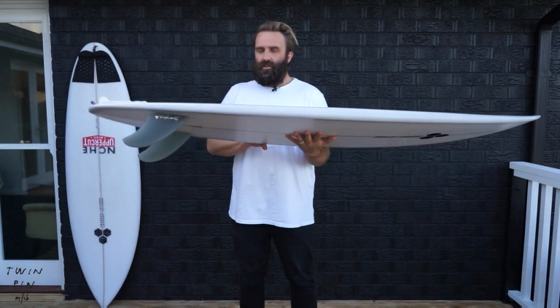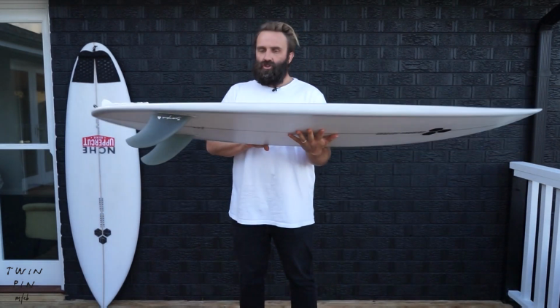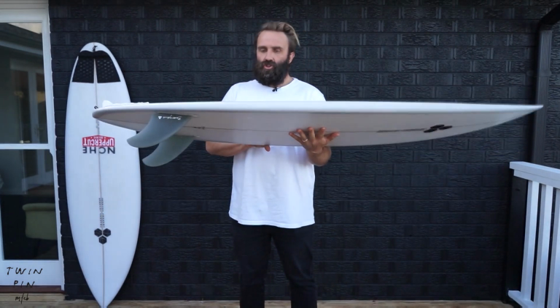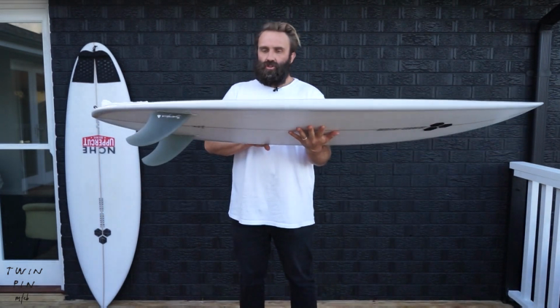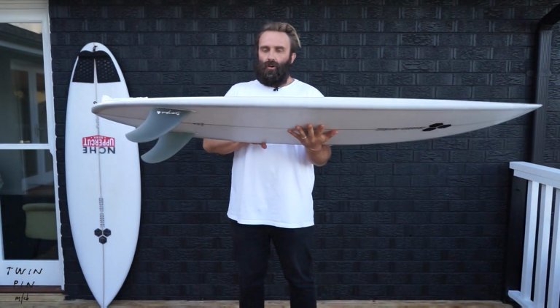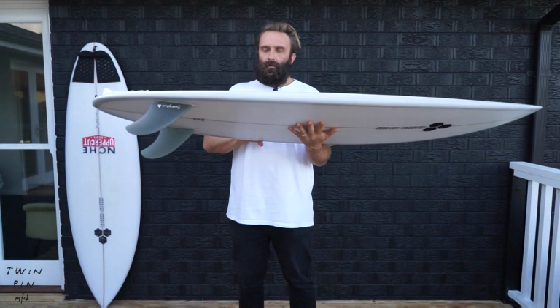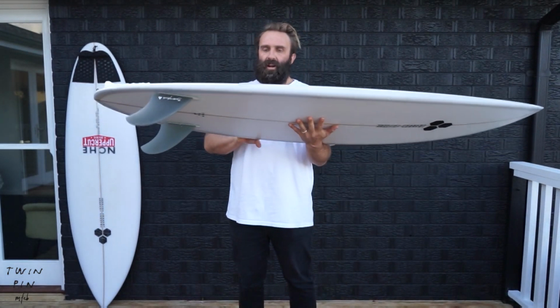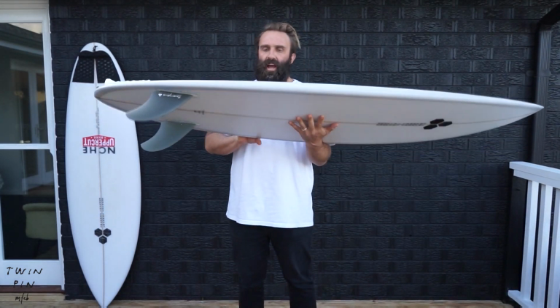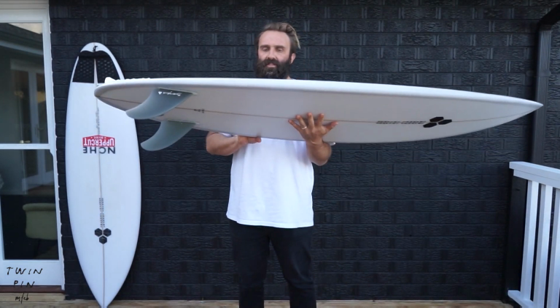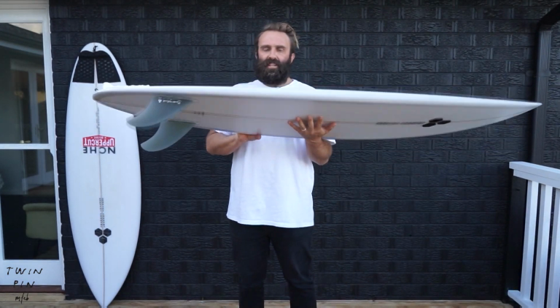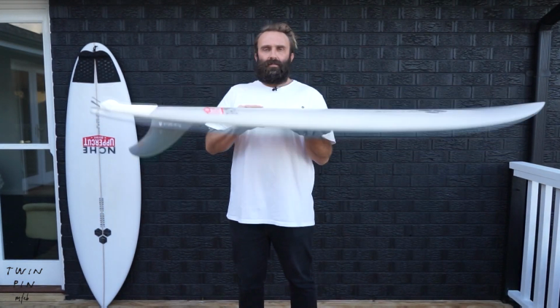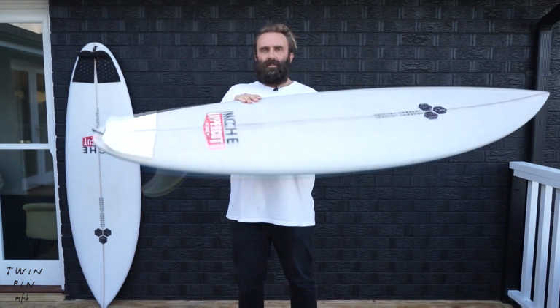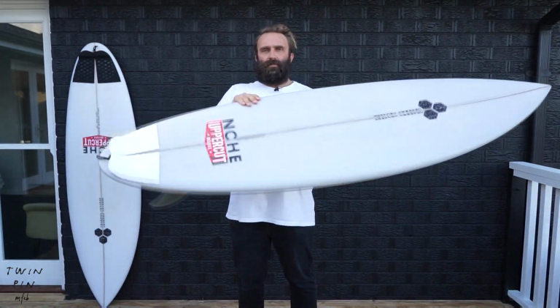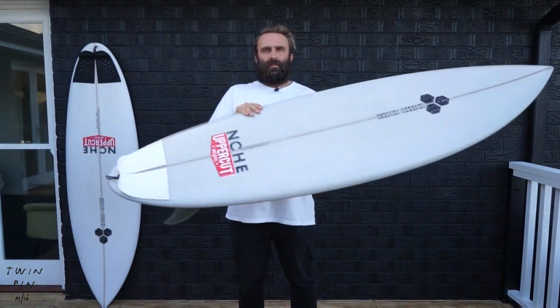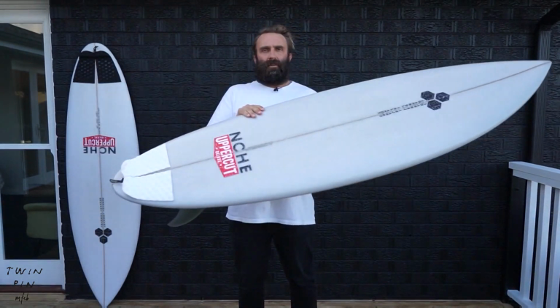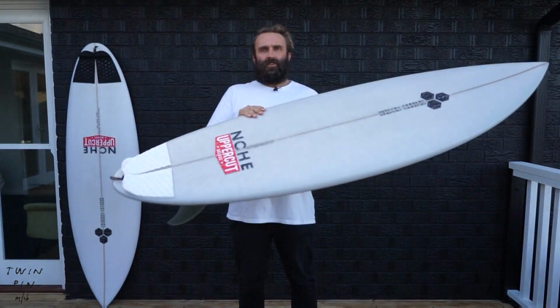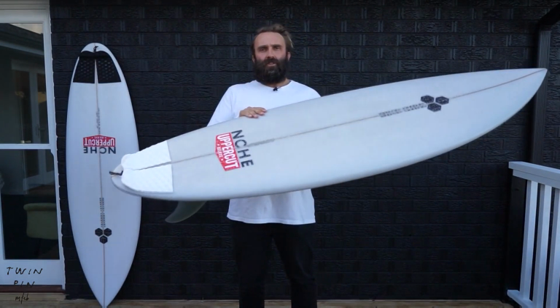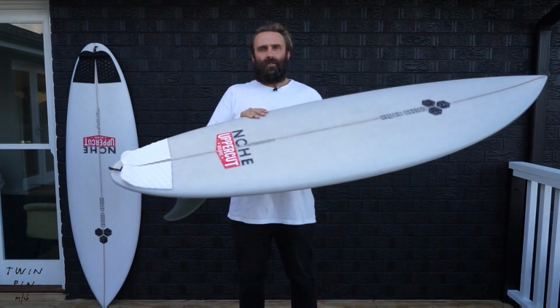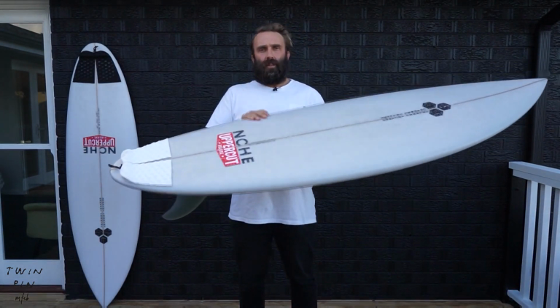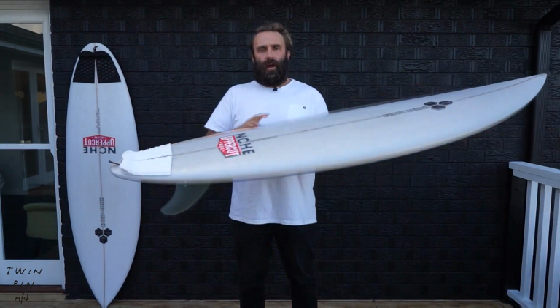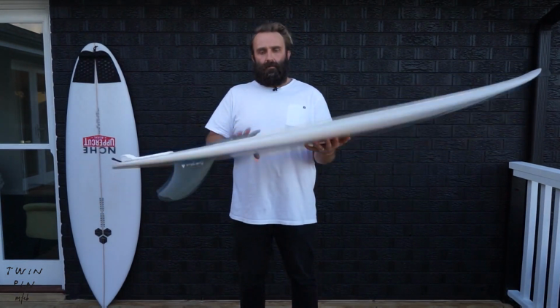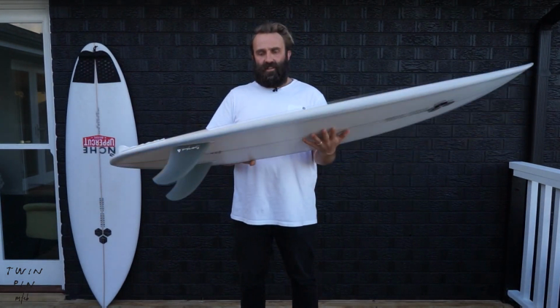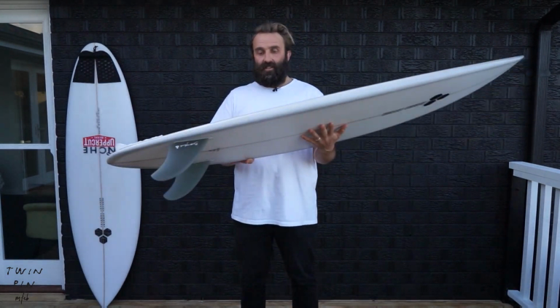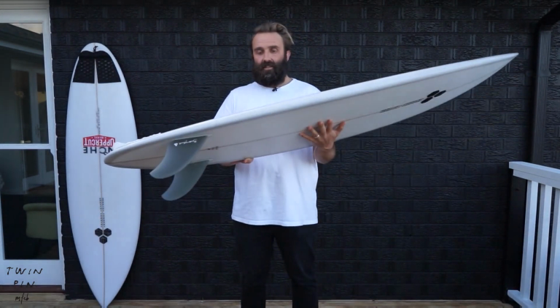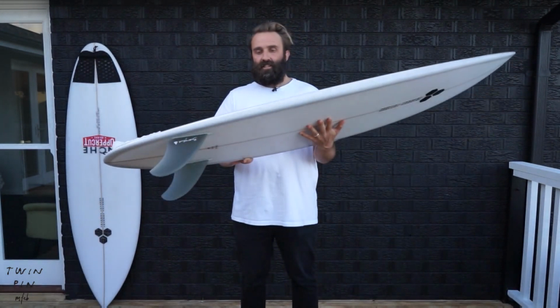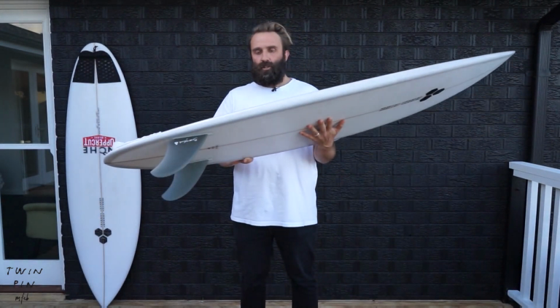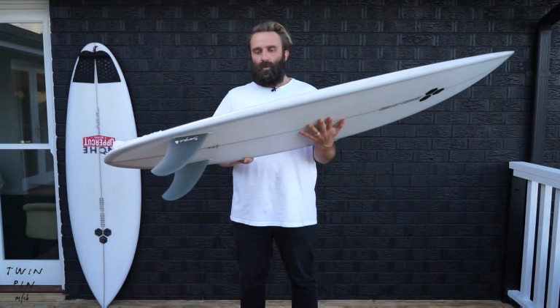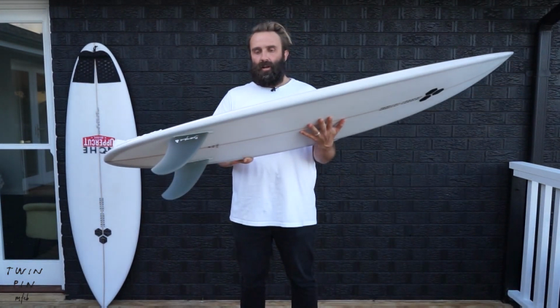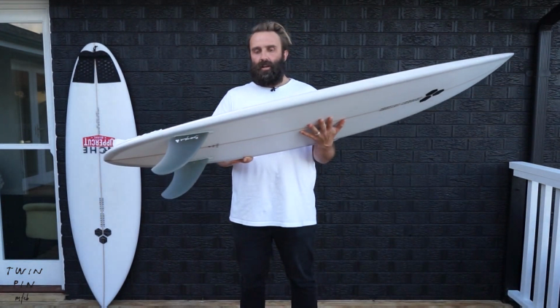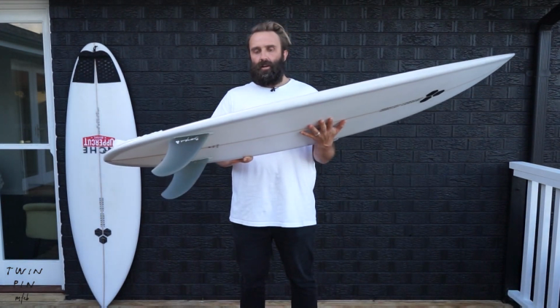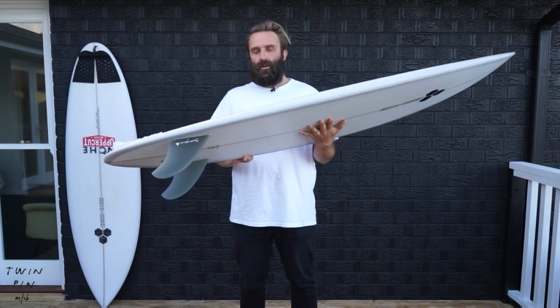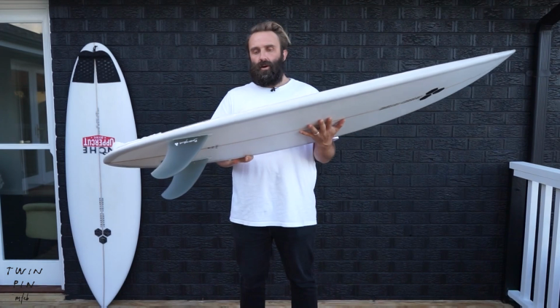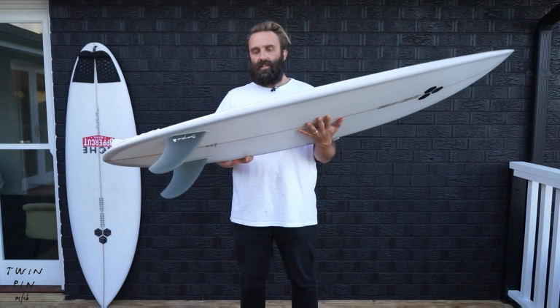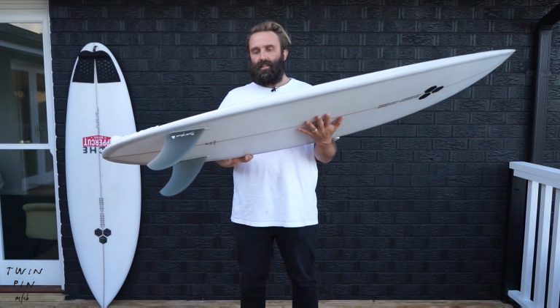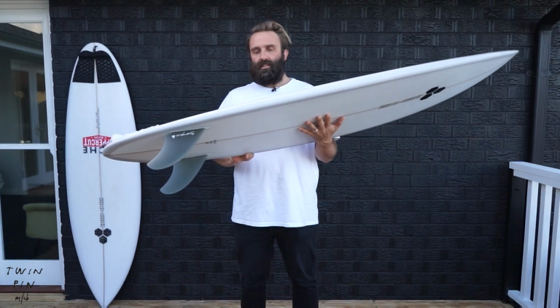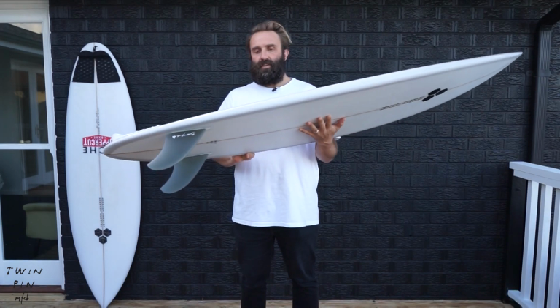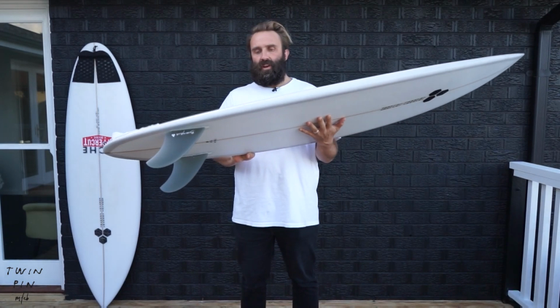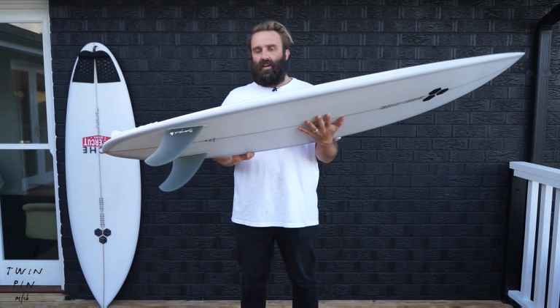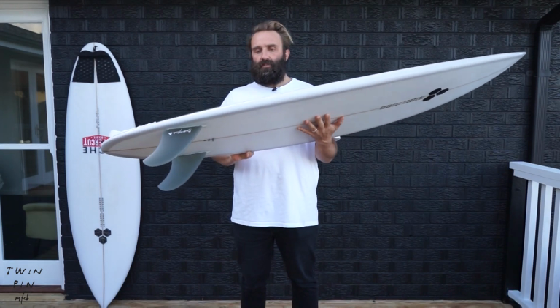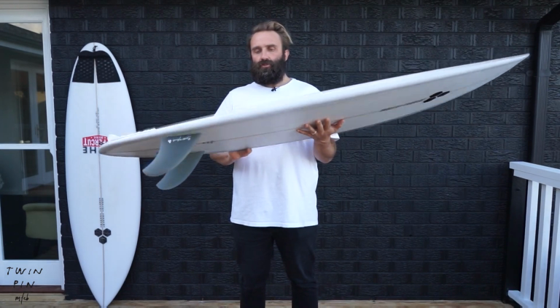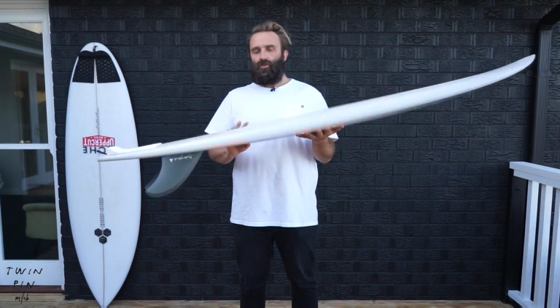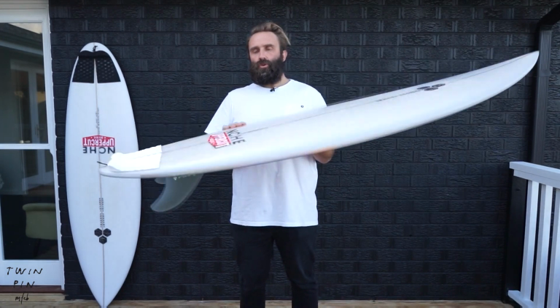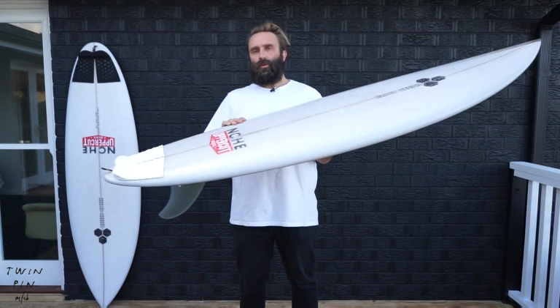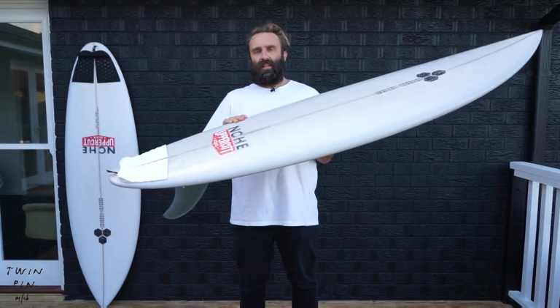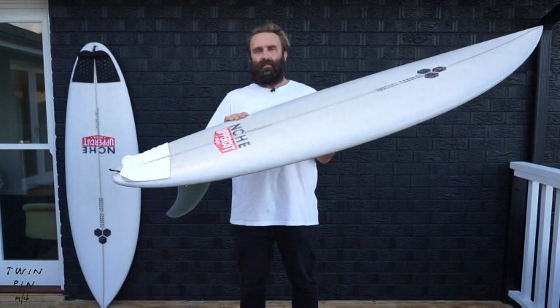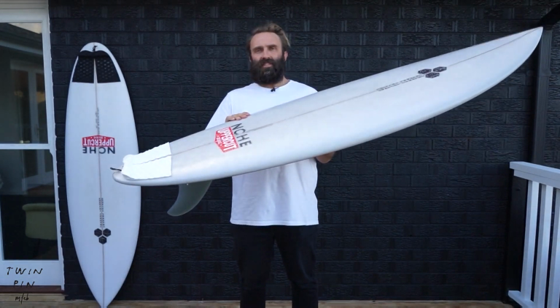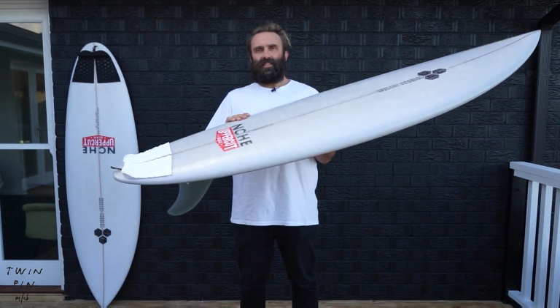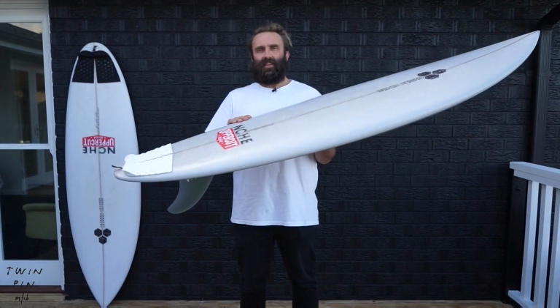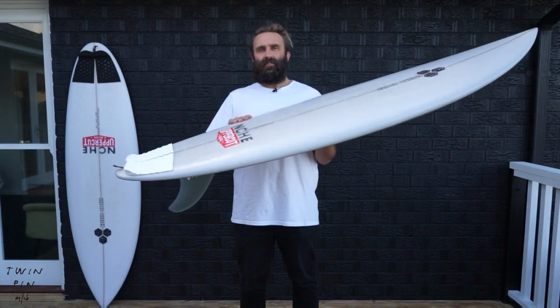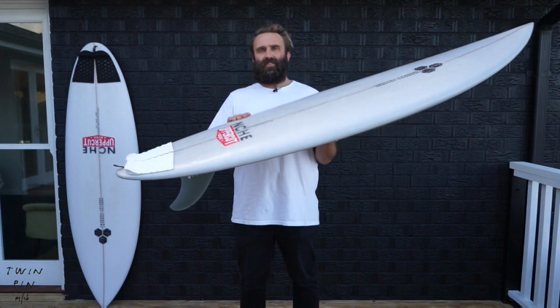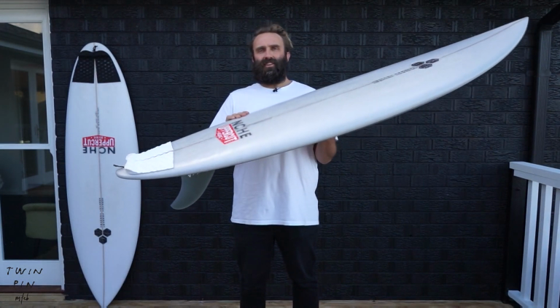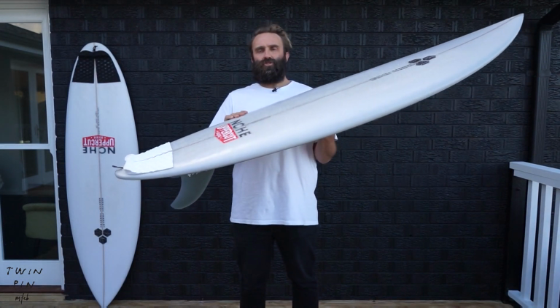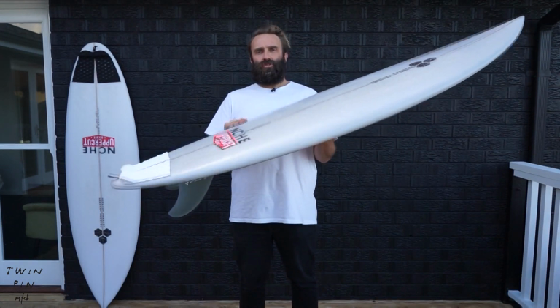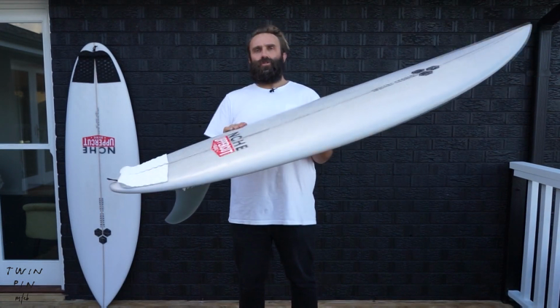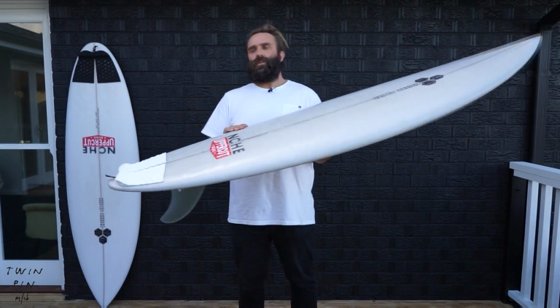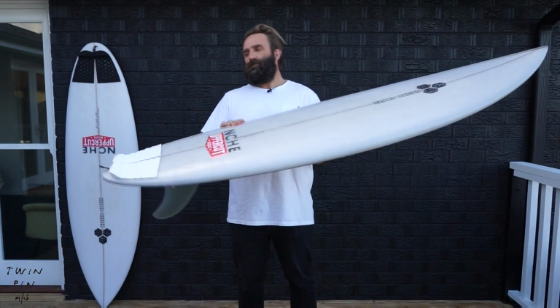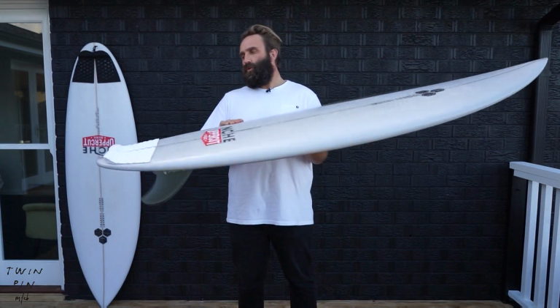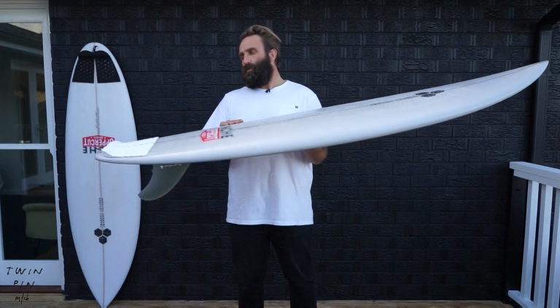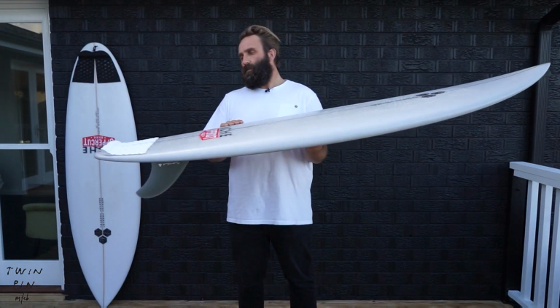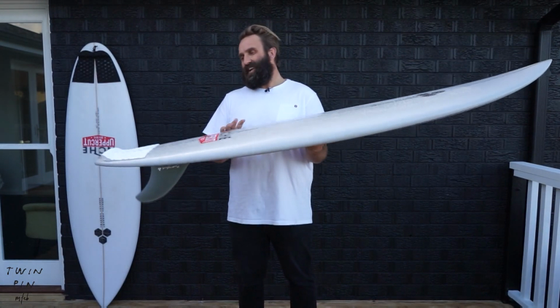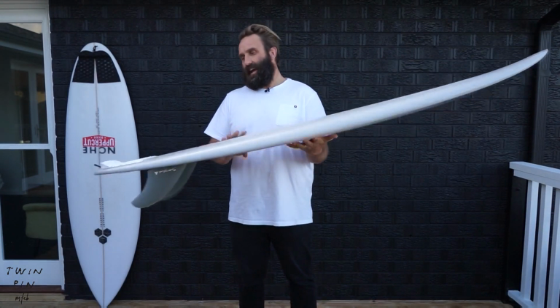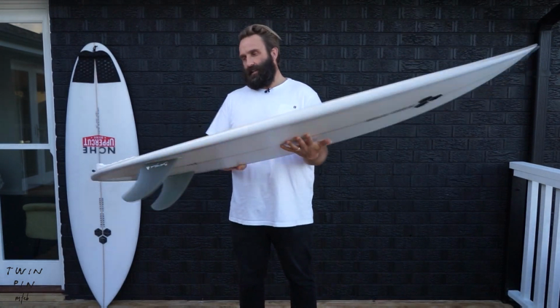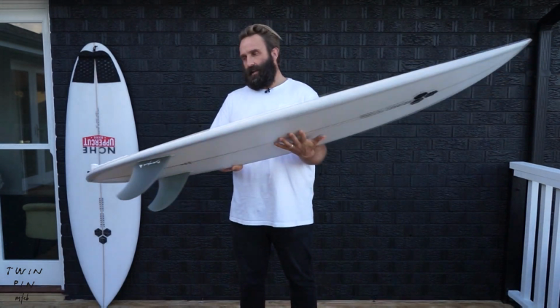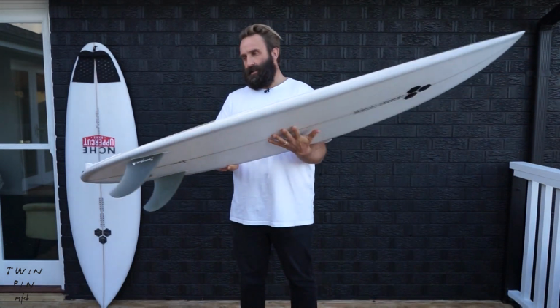So this is the Twin Pin I've got — it's a 6'1. I believe it's stock, though I have seen some different dimensions online, but this is 6'1, 19 and 7/8, 2 and 11/16, and it's 34.8 liters.